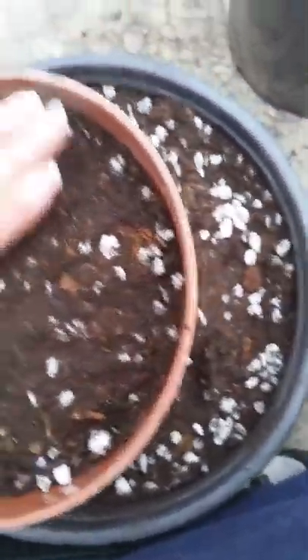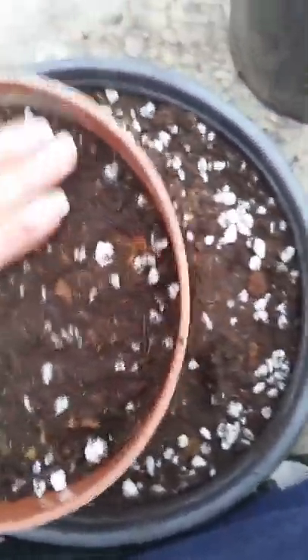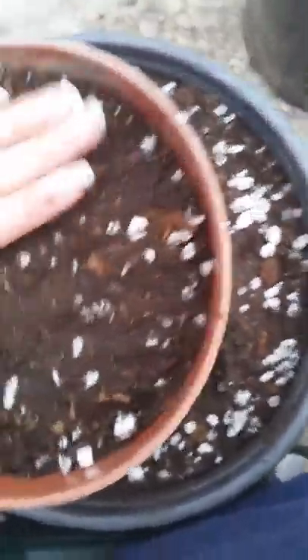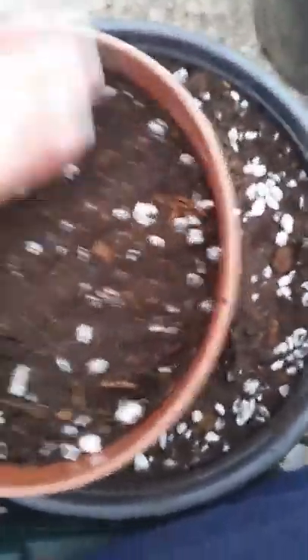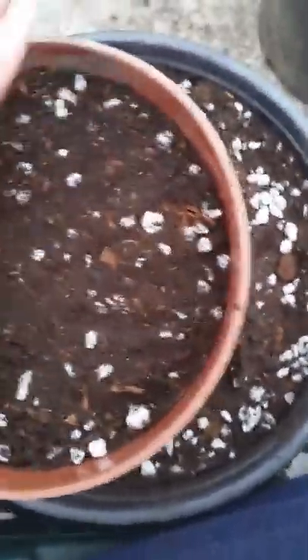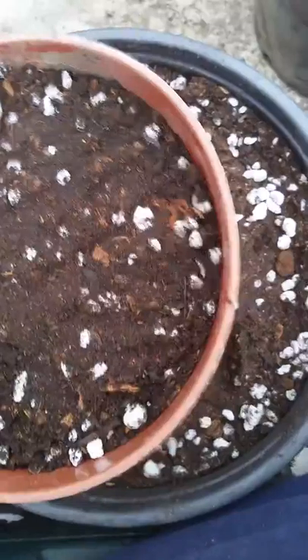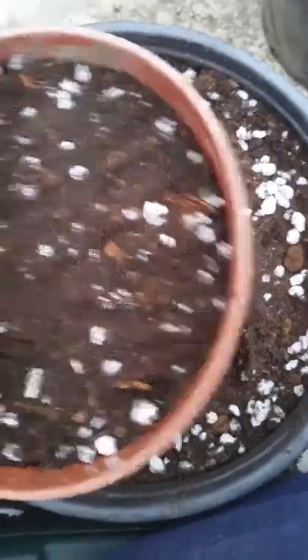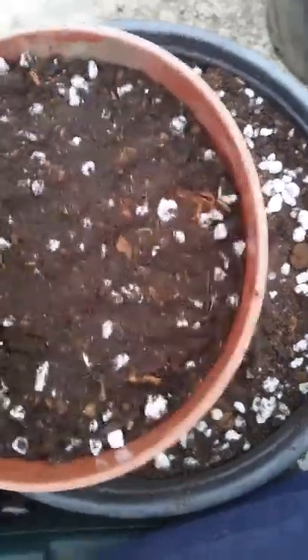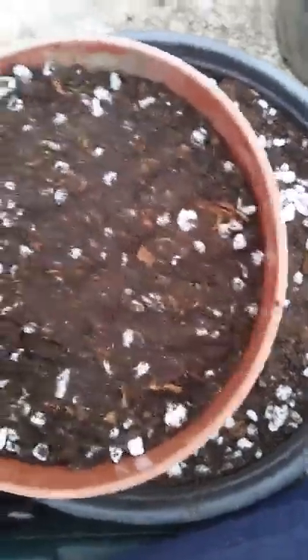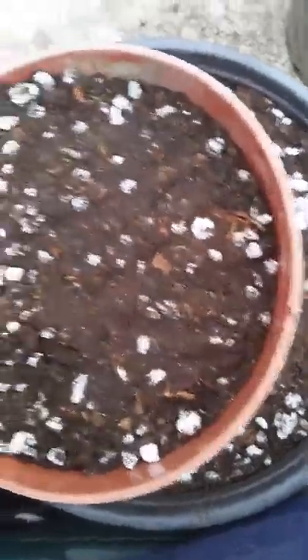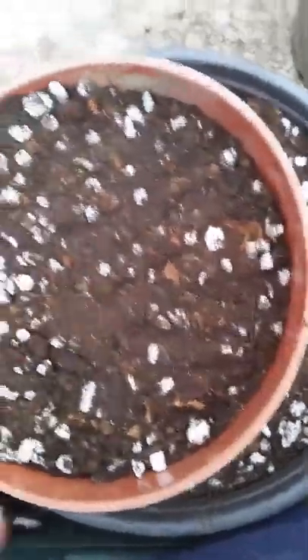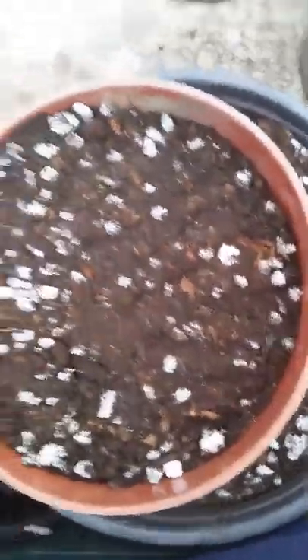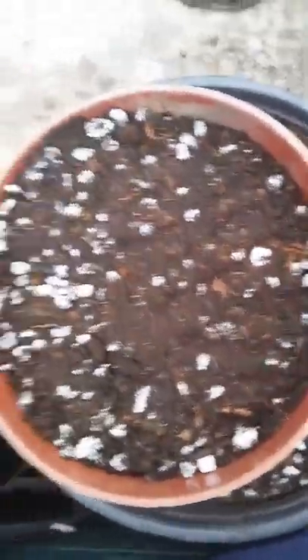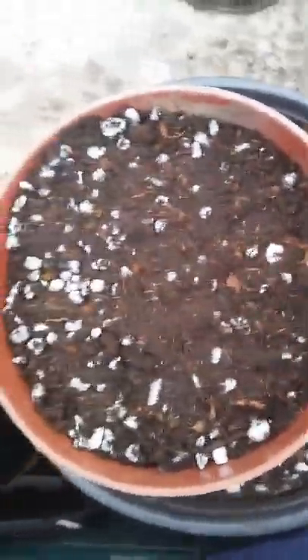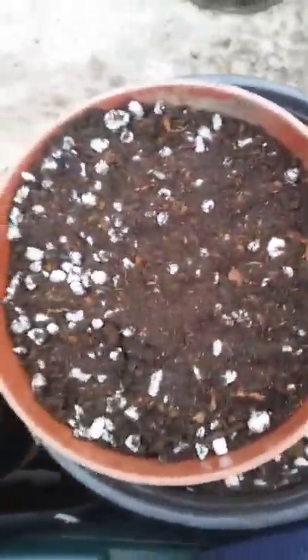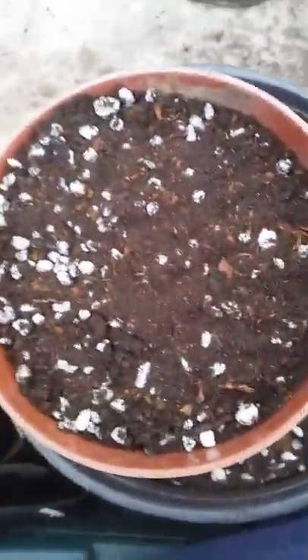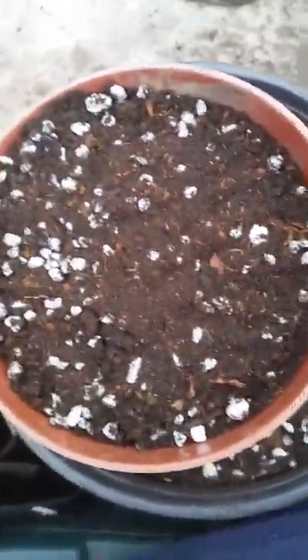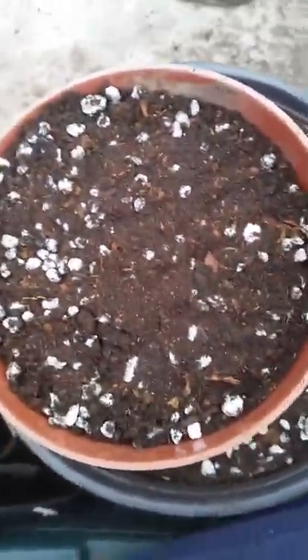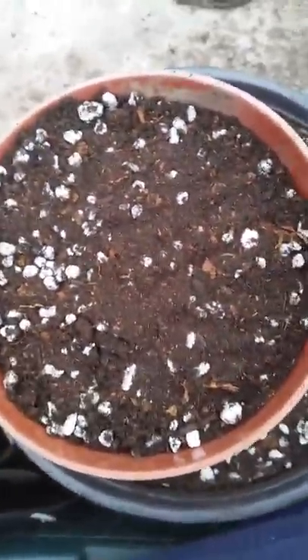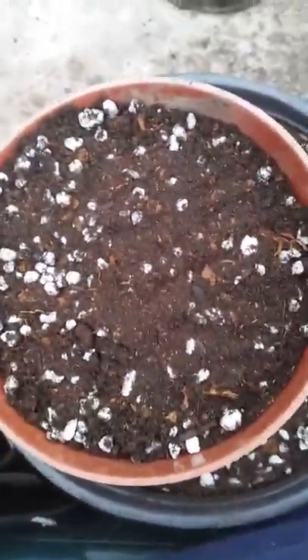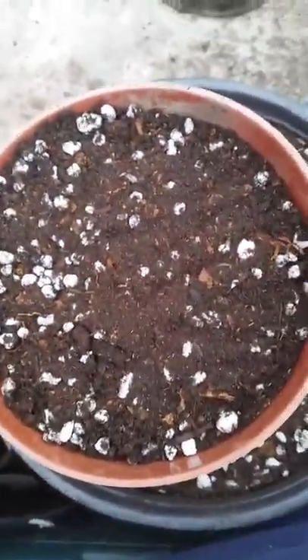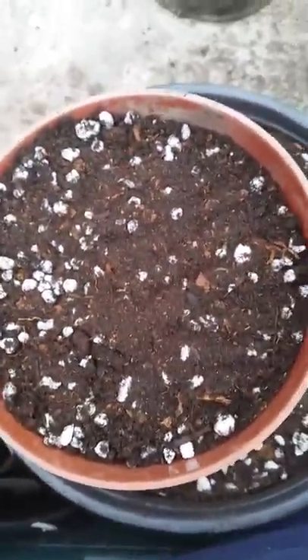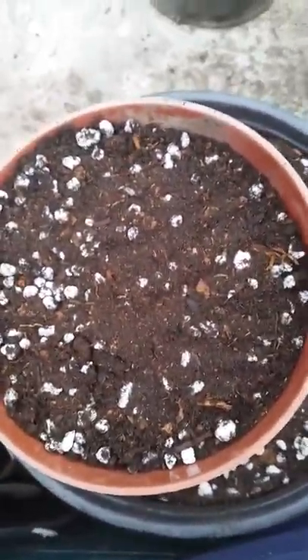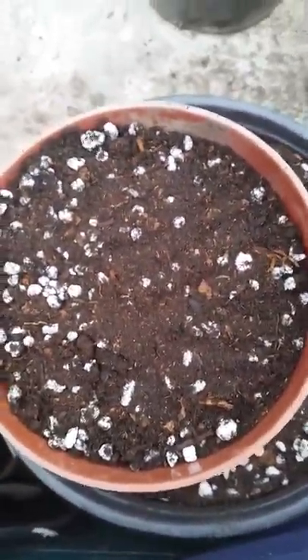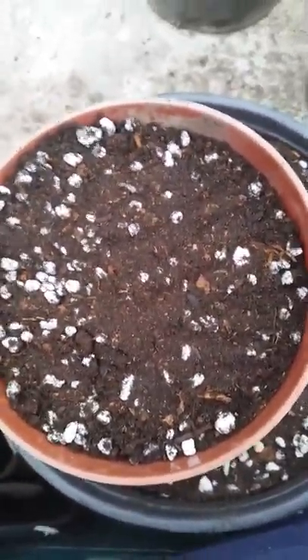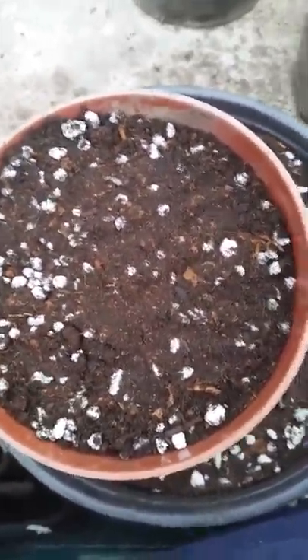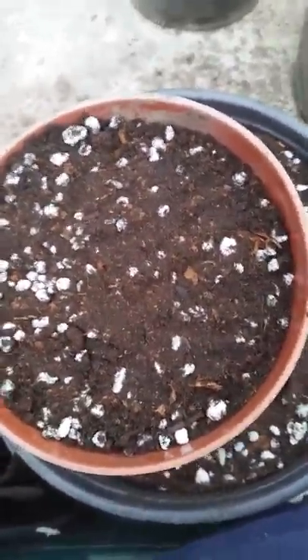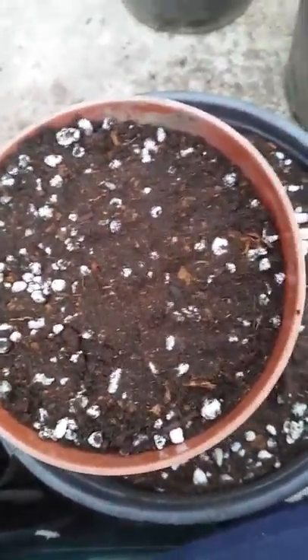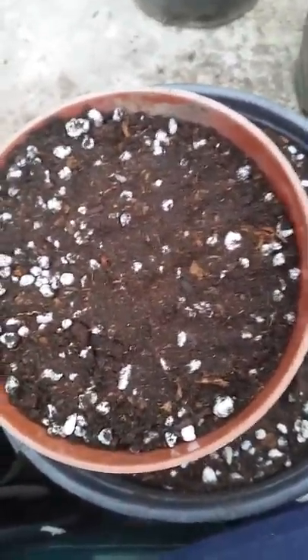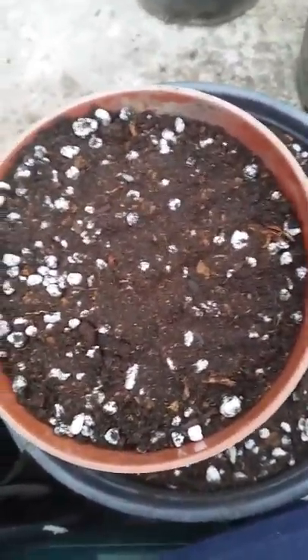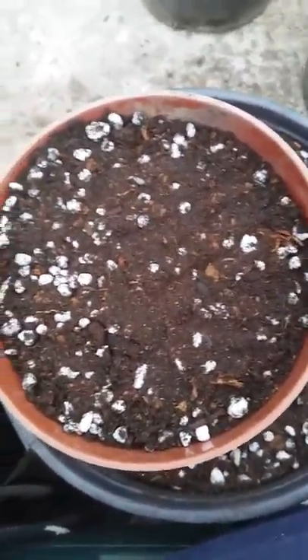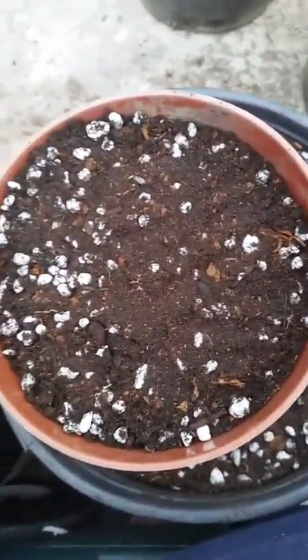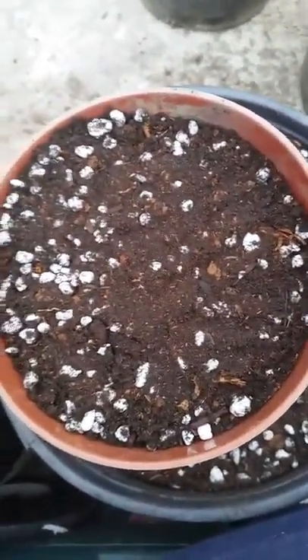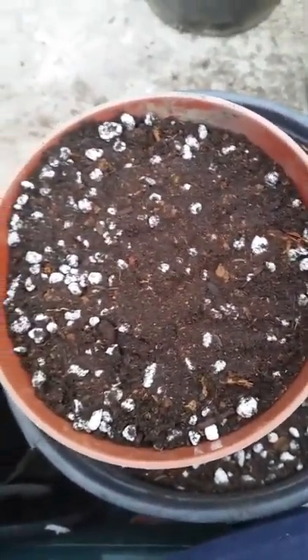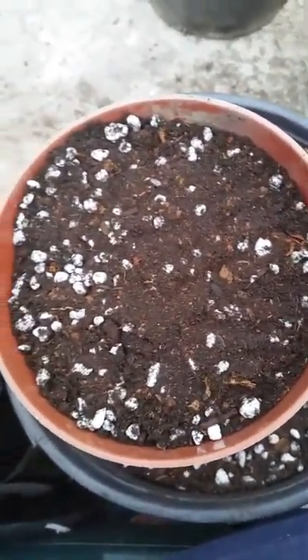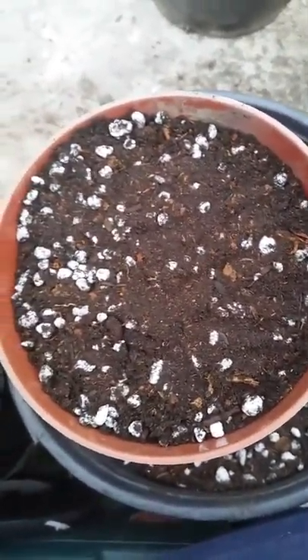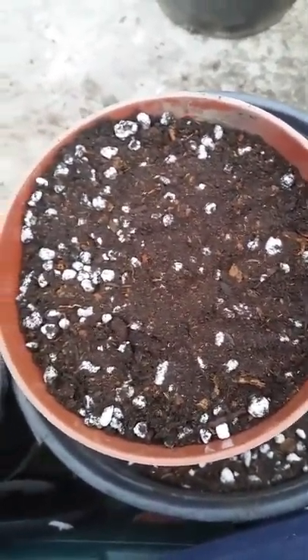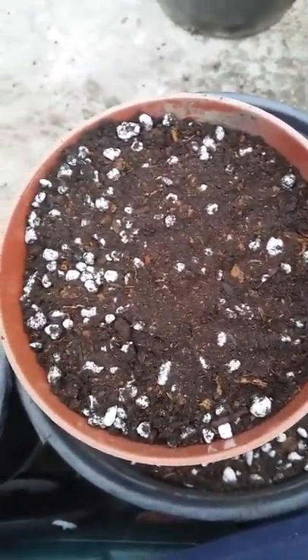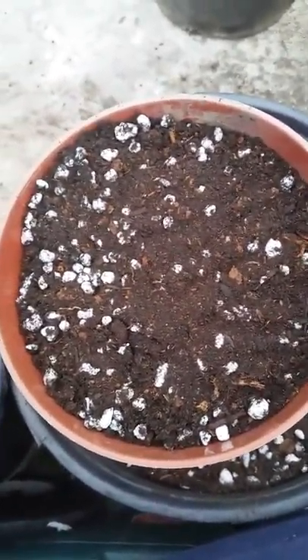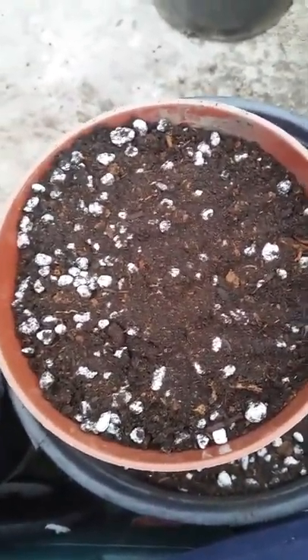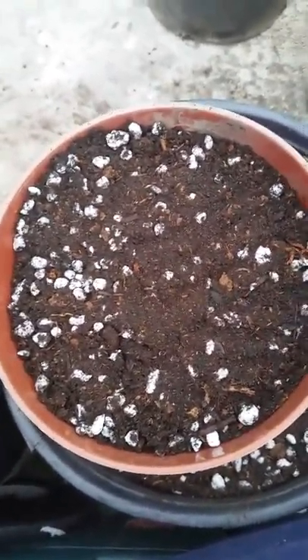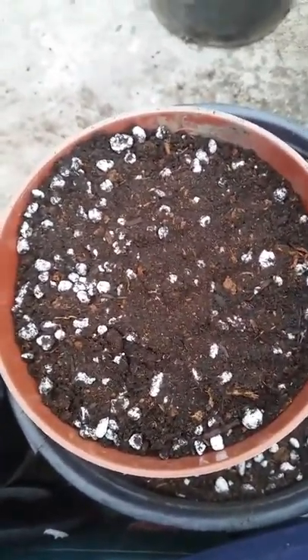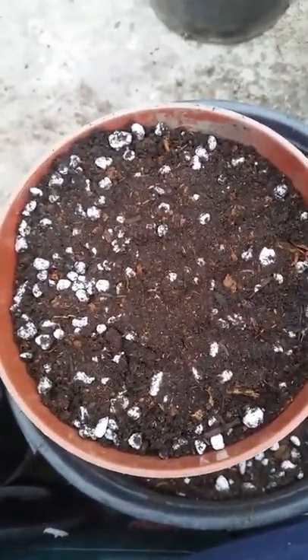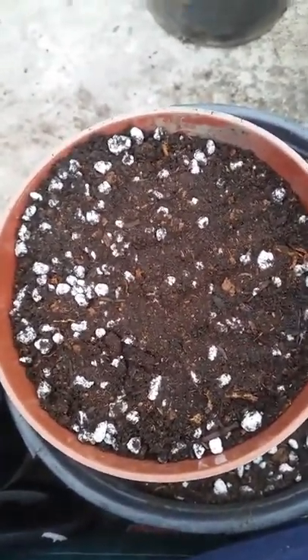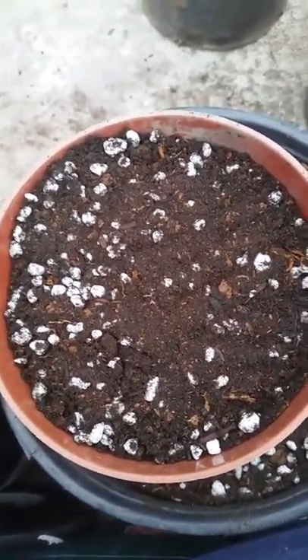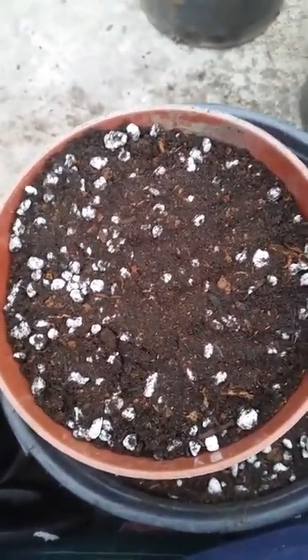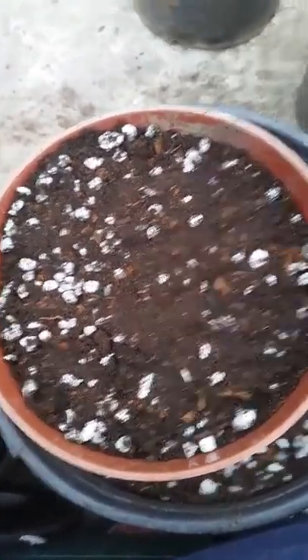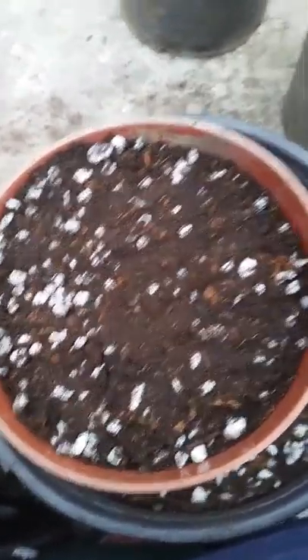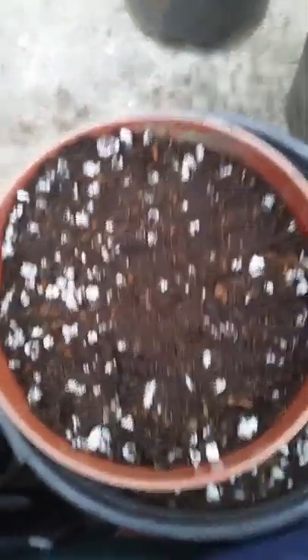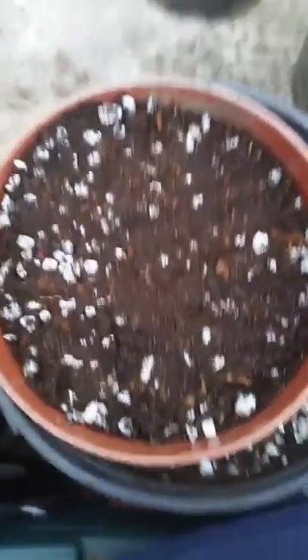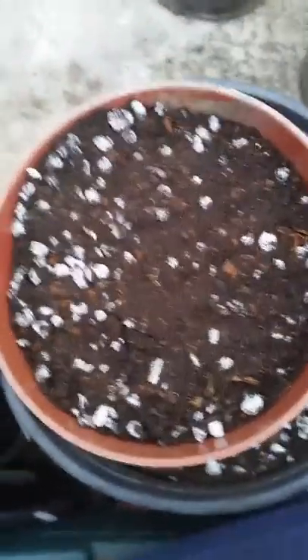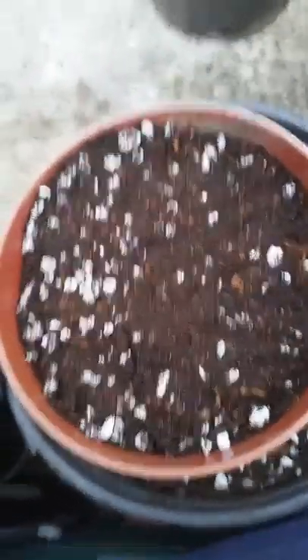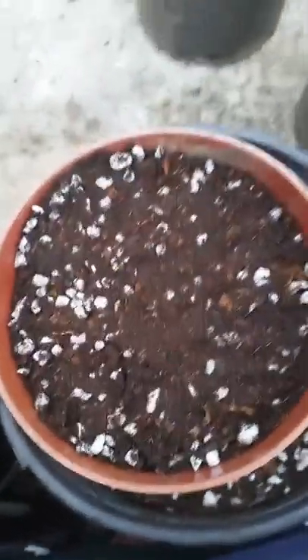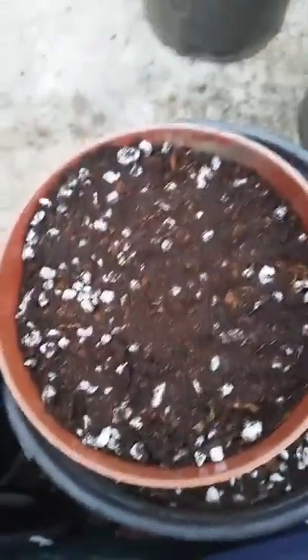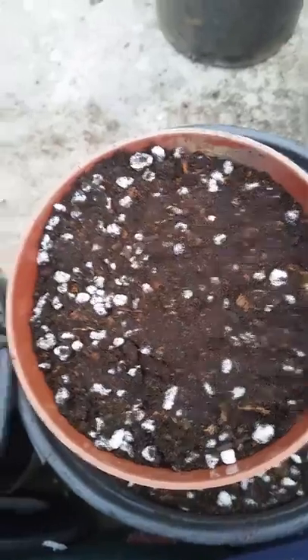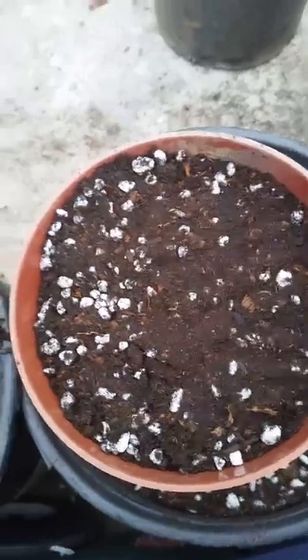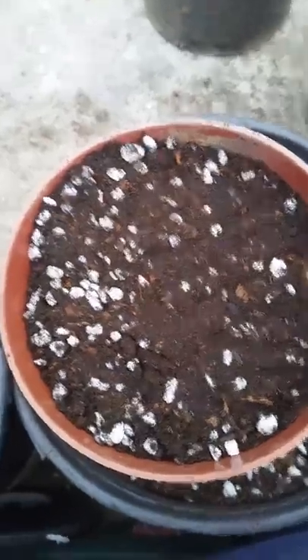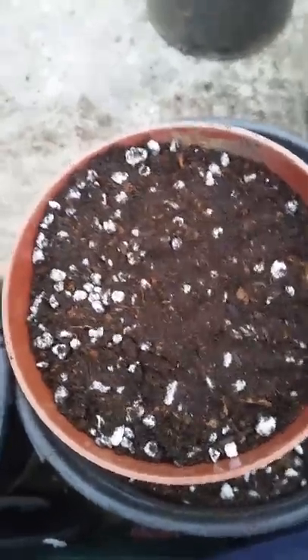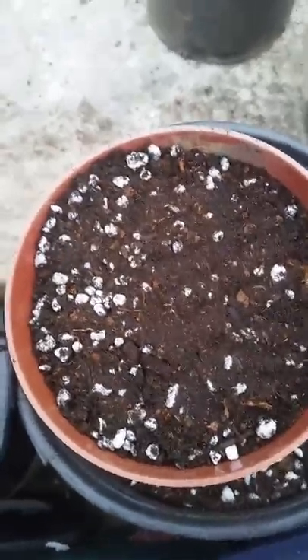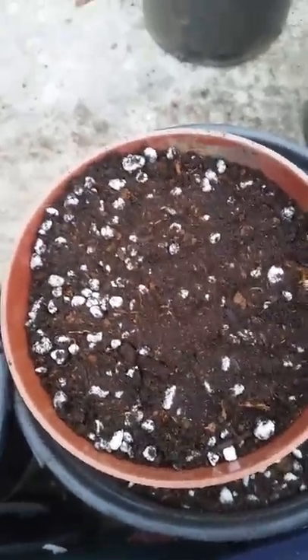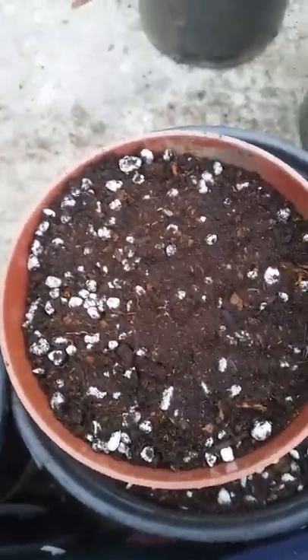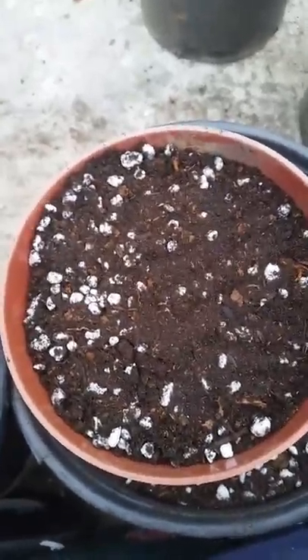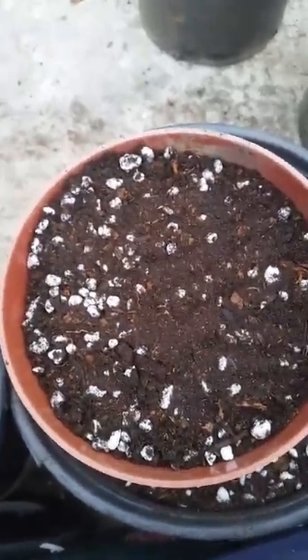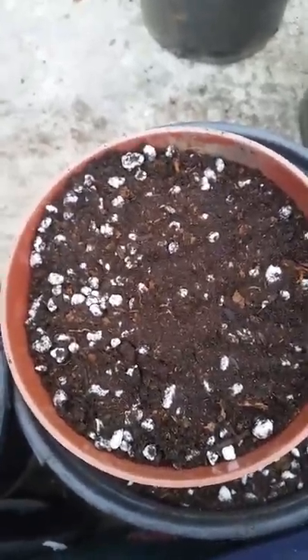Okay, they are all in. I'm going to go and get these watered in and they are ready to go. I will keep you all updated. Thank you for watching everyone!